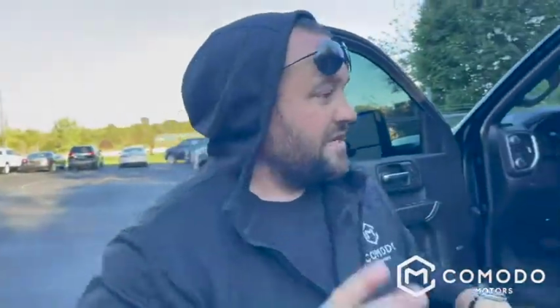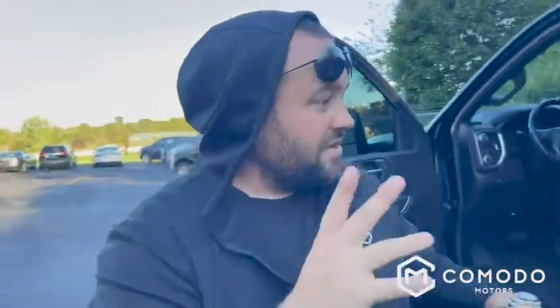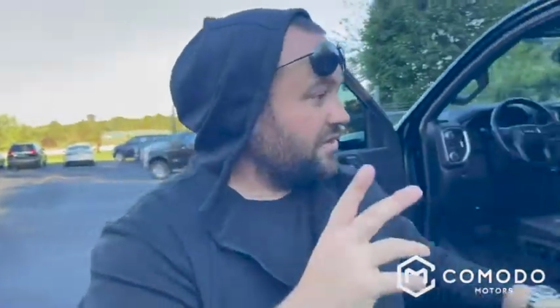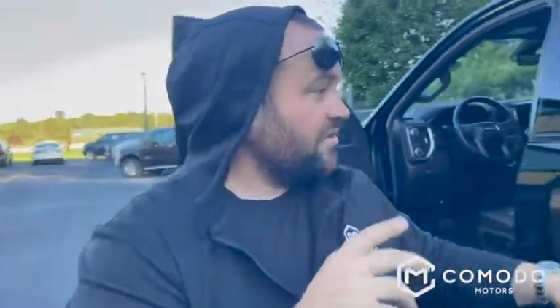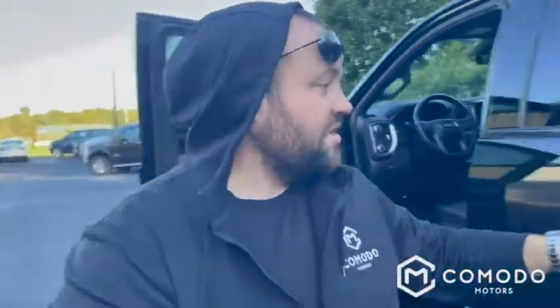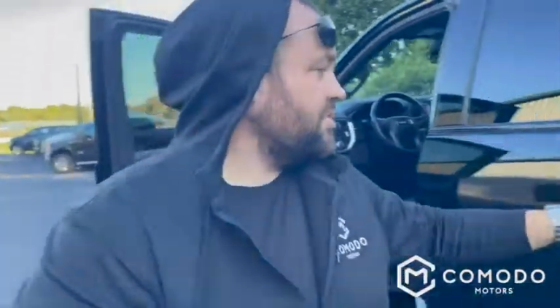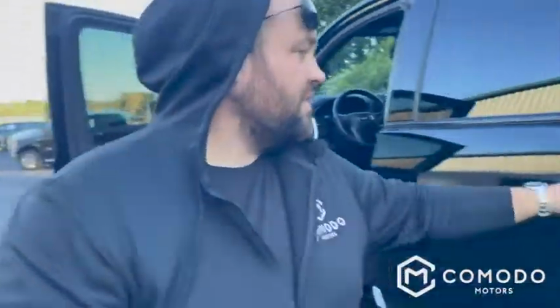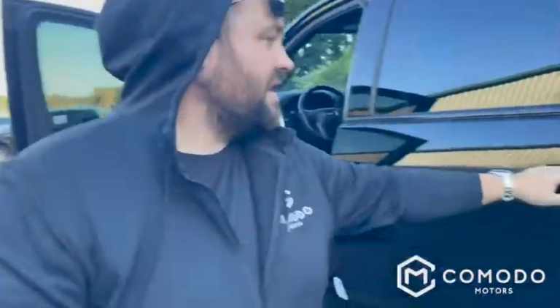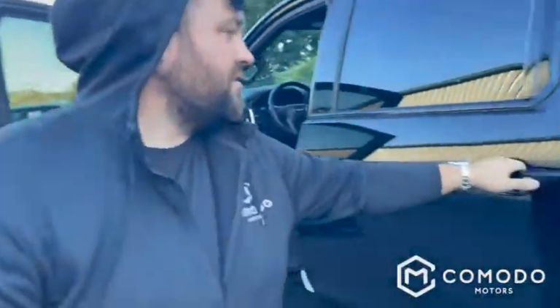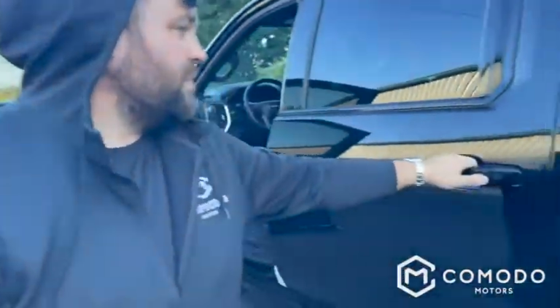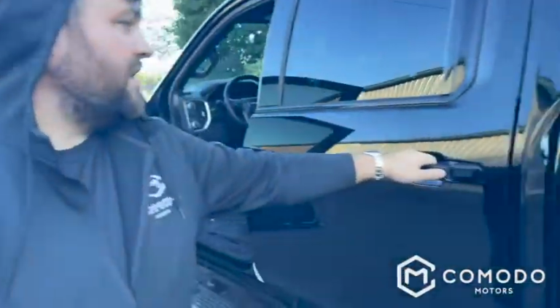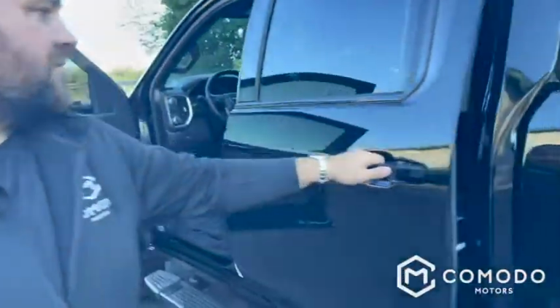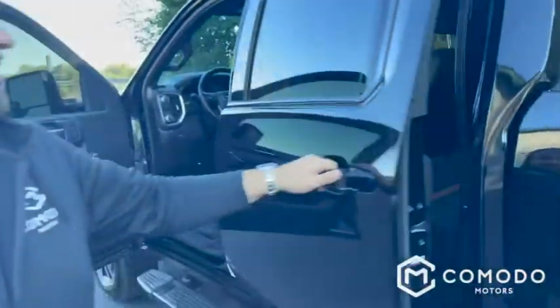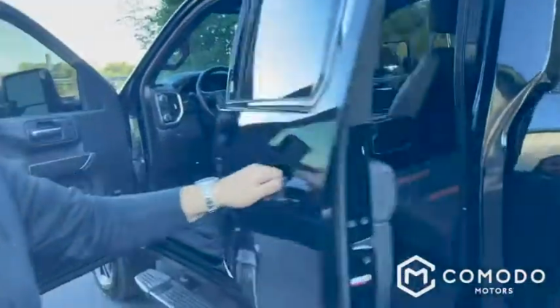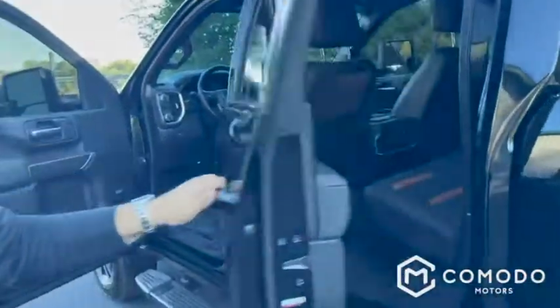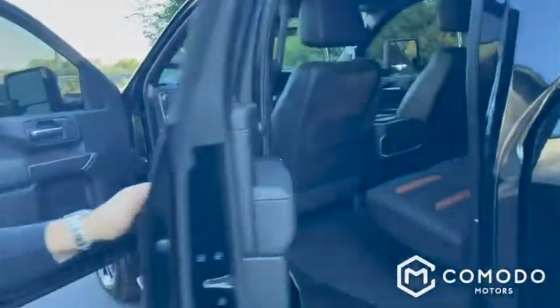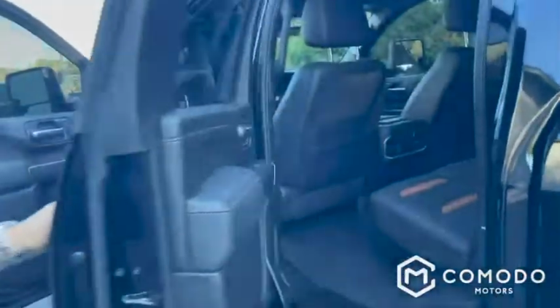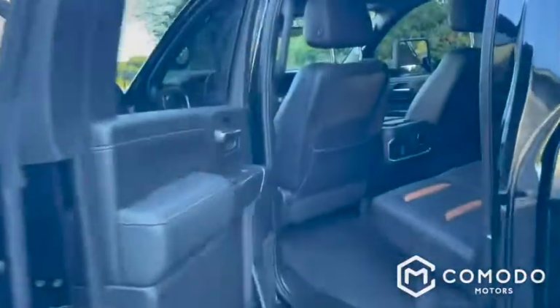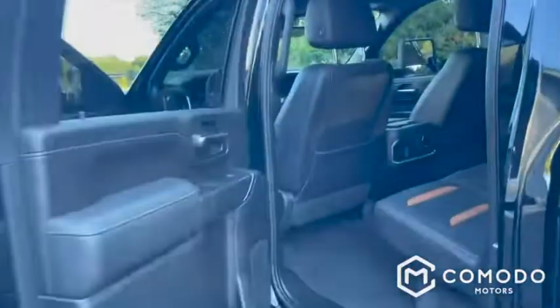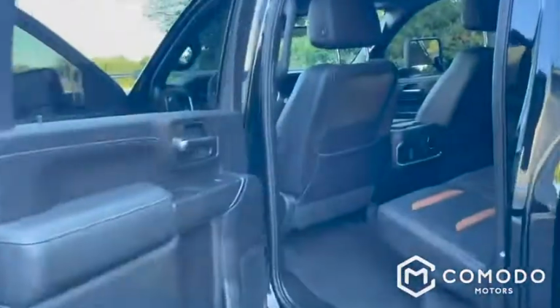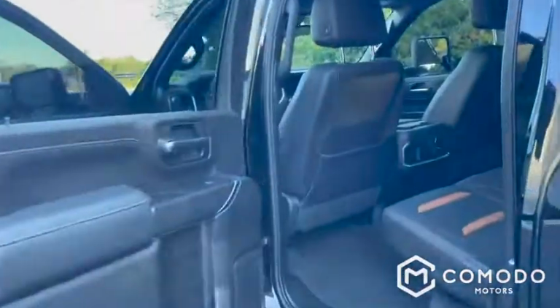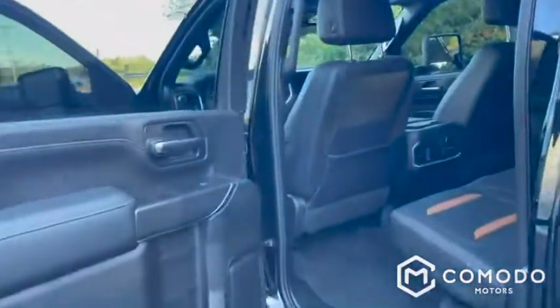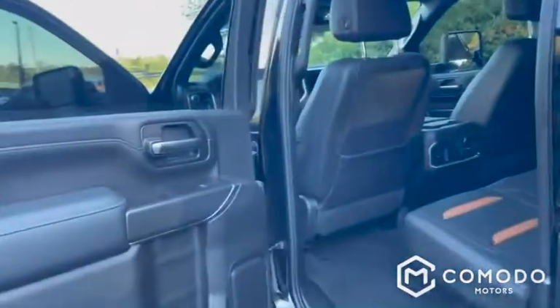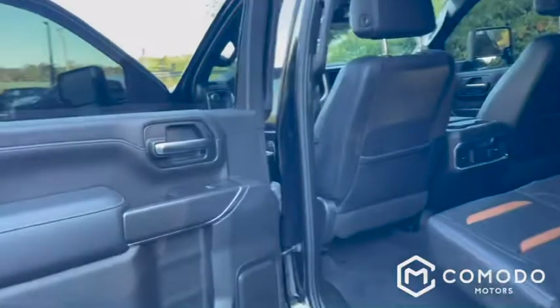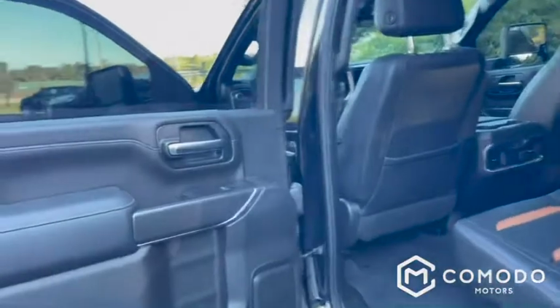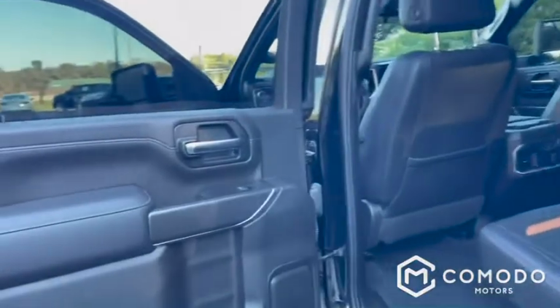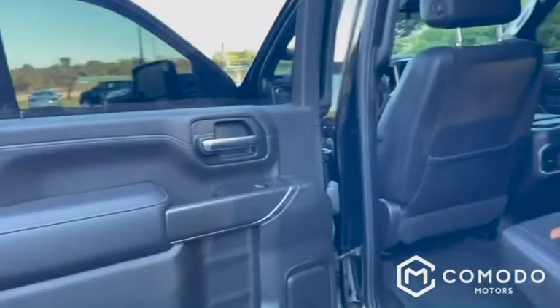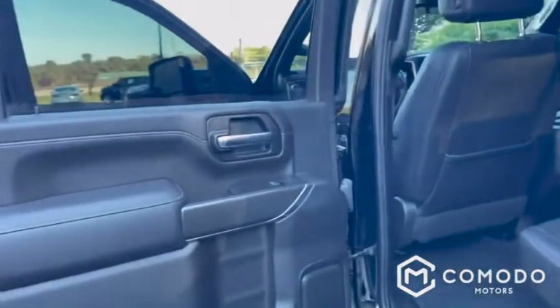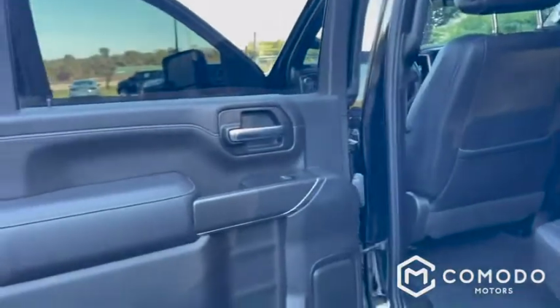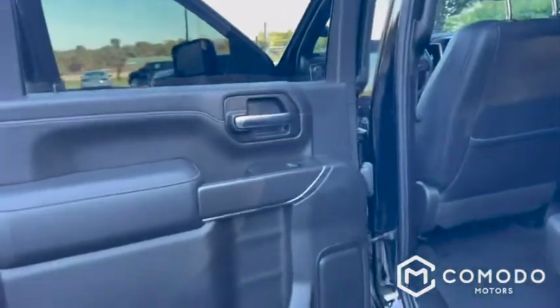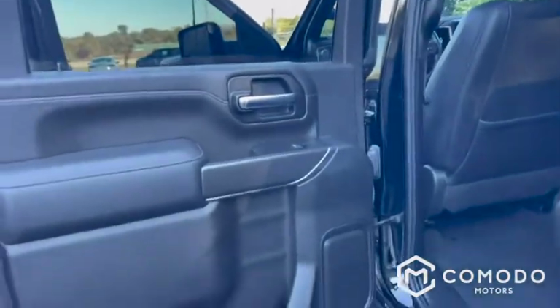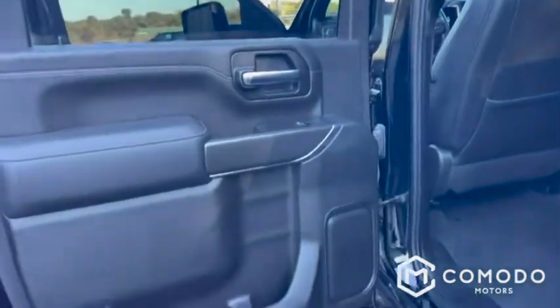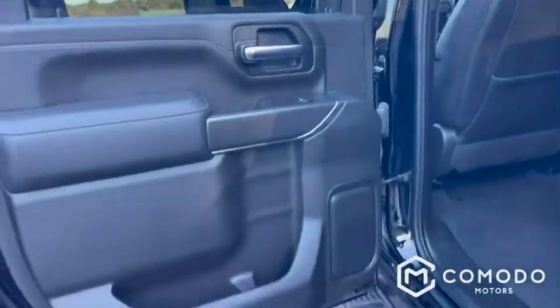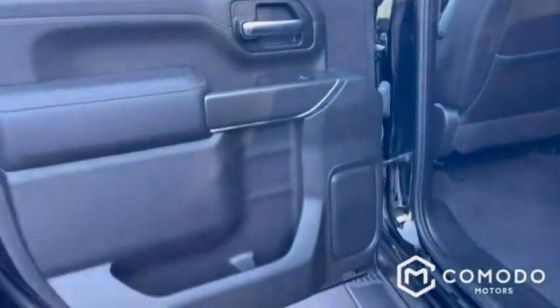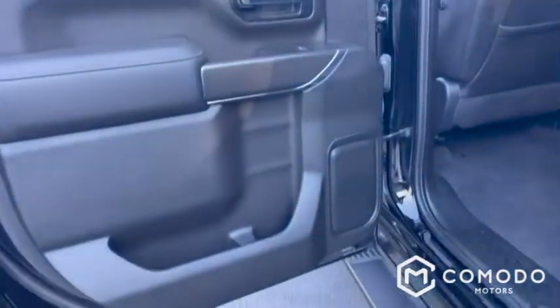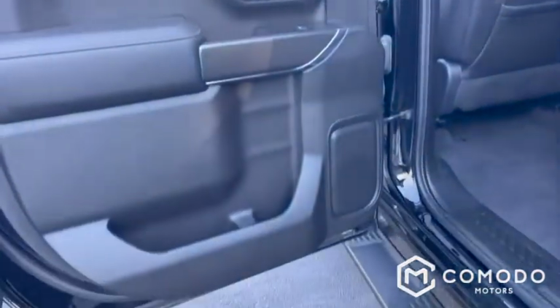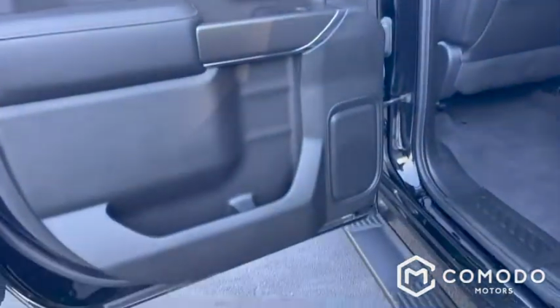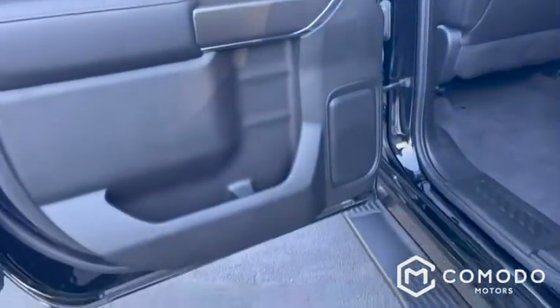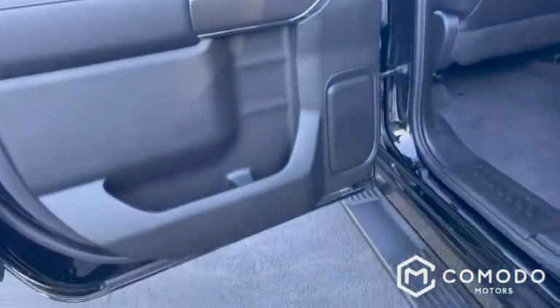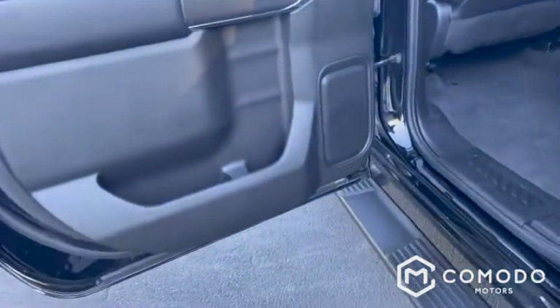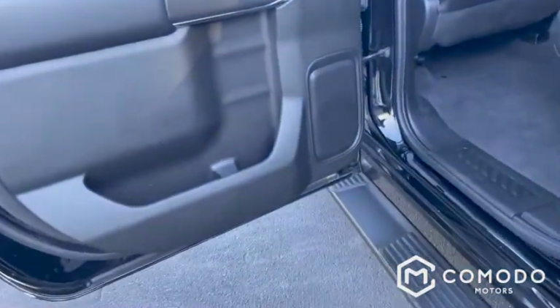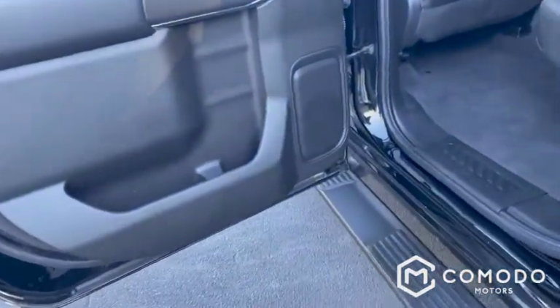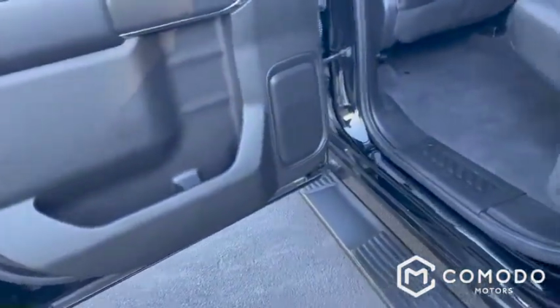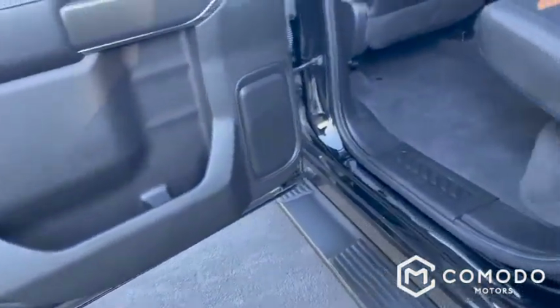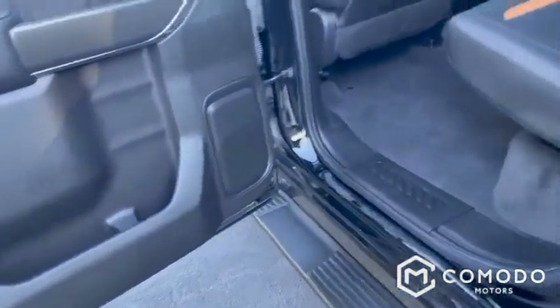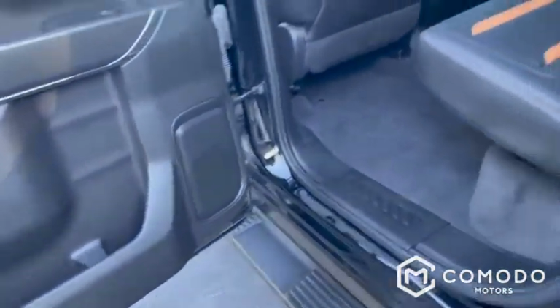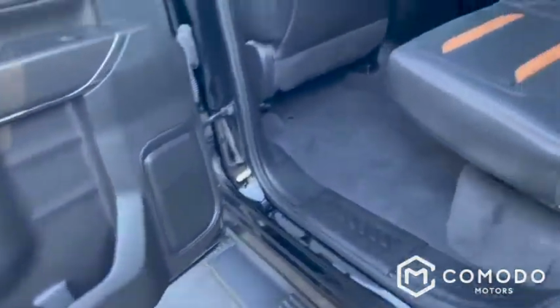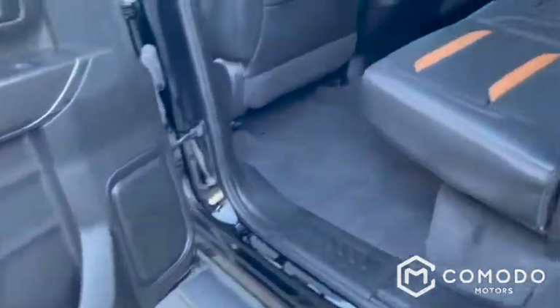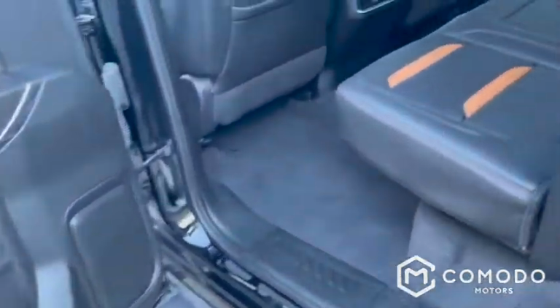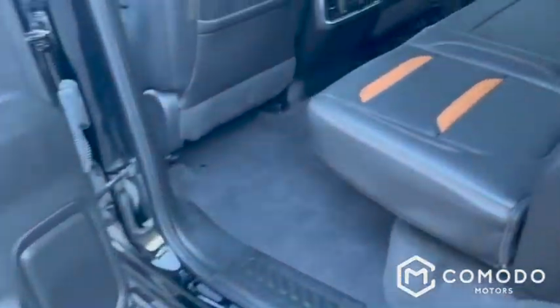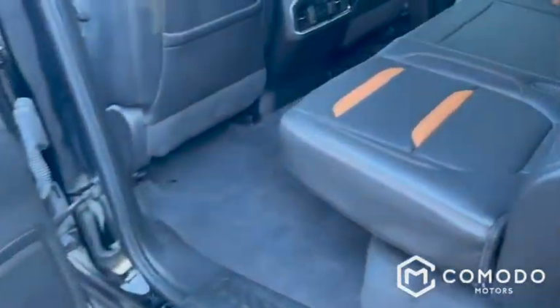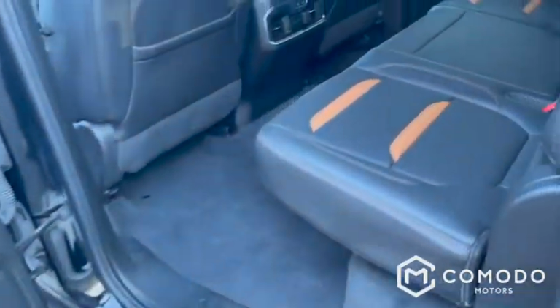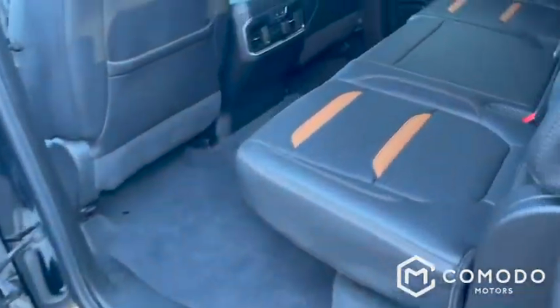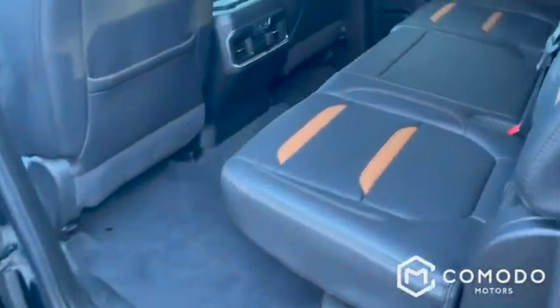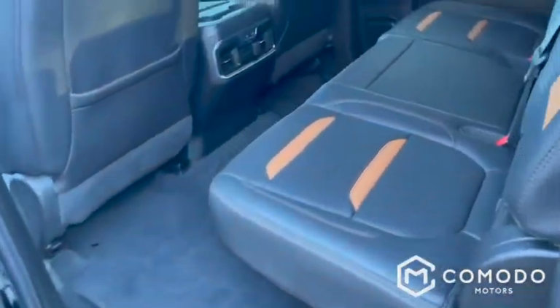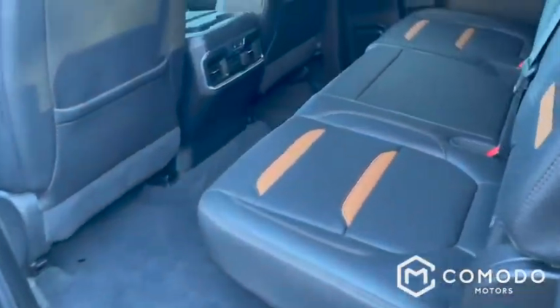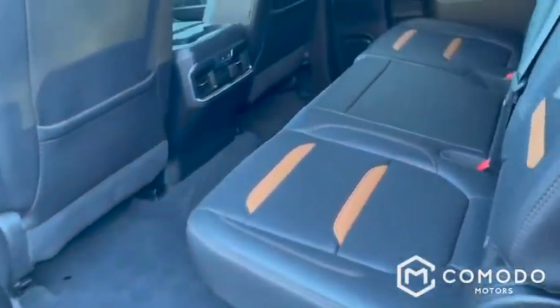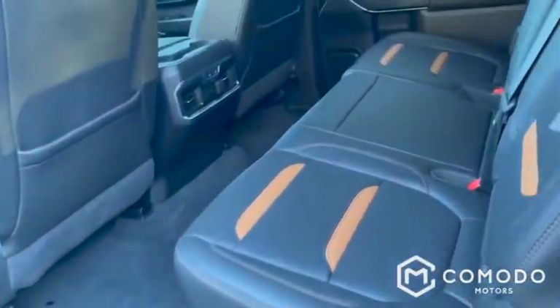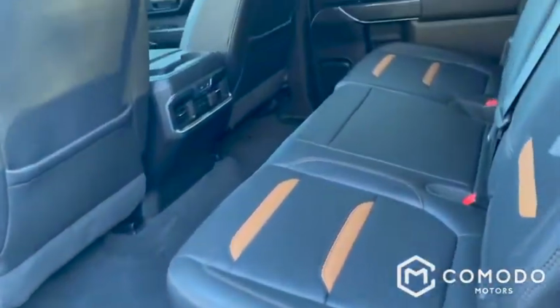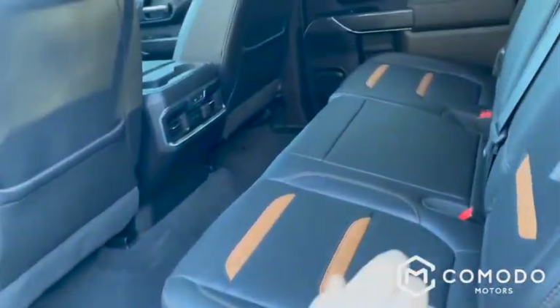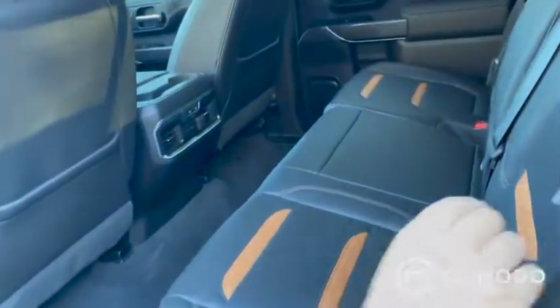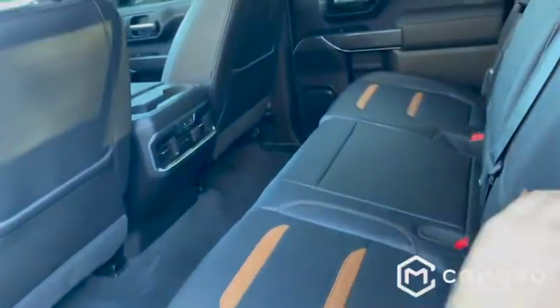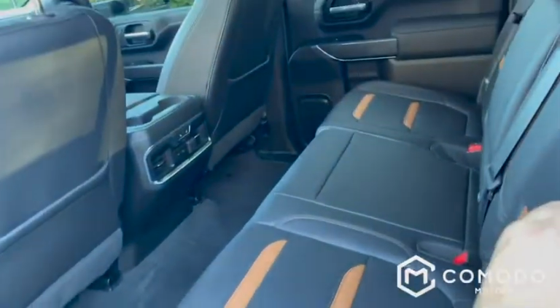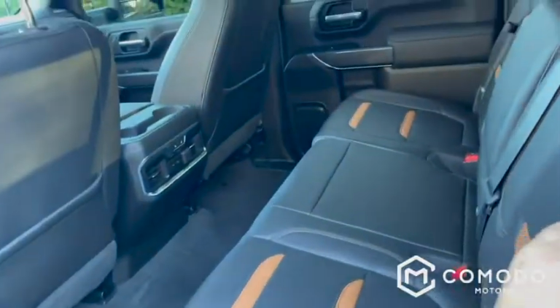33,000 miles, so it's still in bumper-to-bumper warranty from General Motors, plus it's still in the powertrain warranty. Check this out.